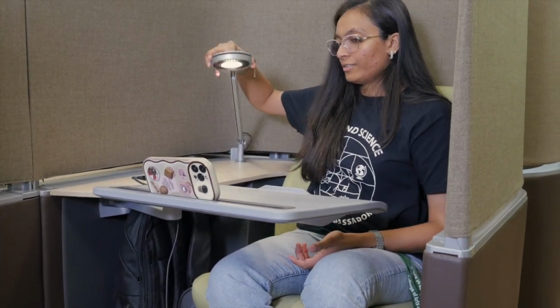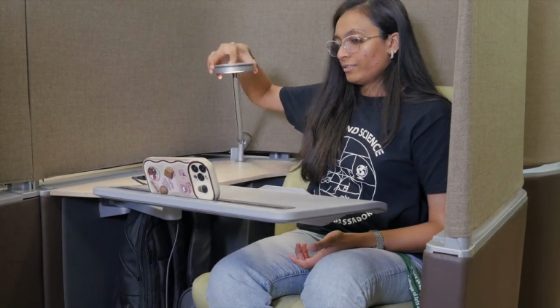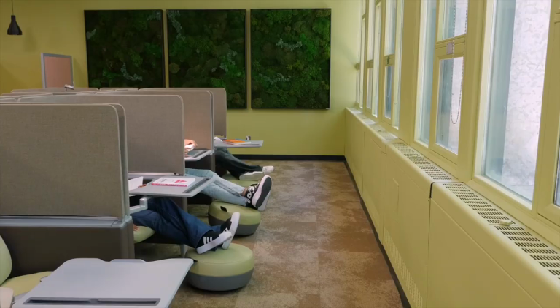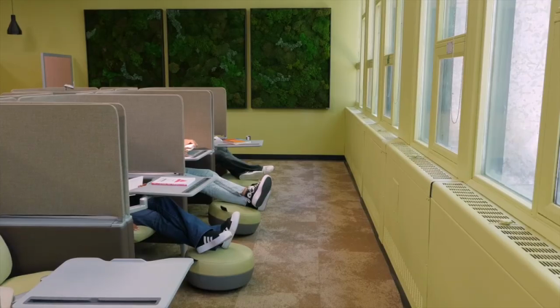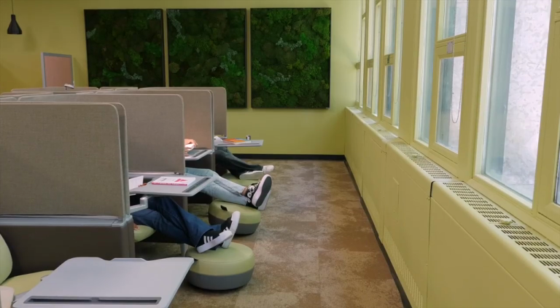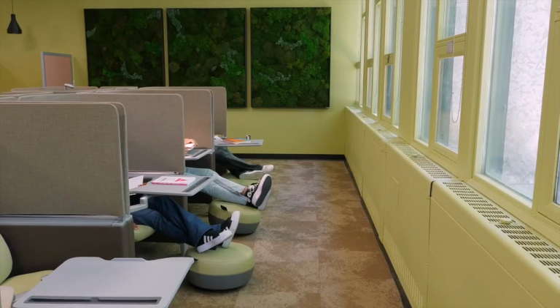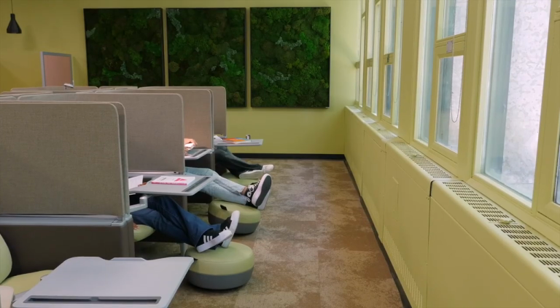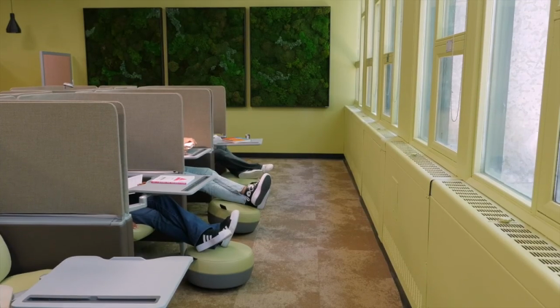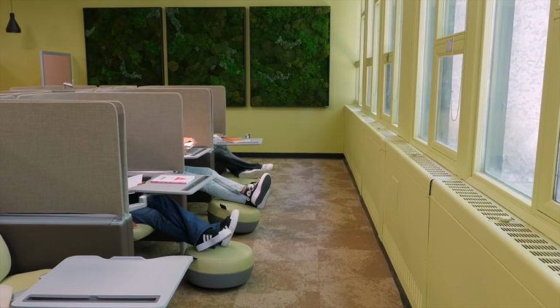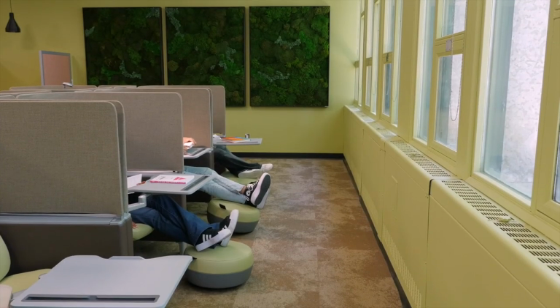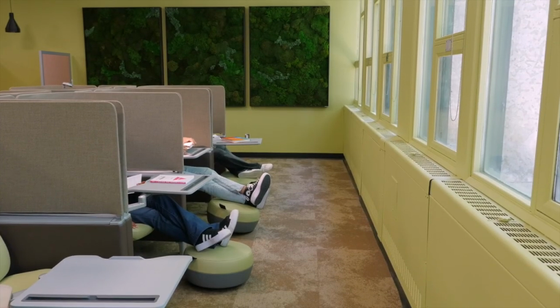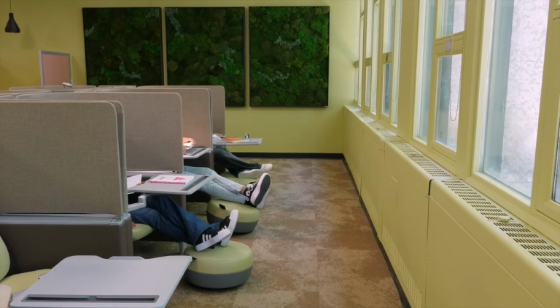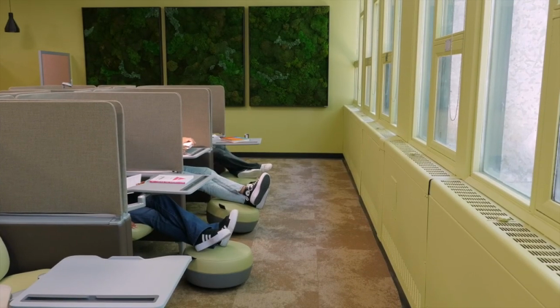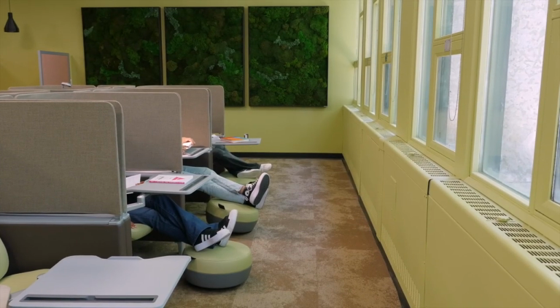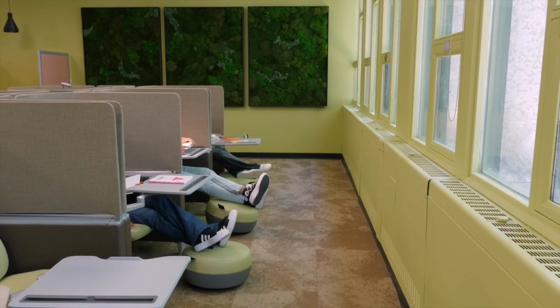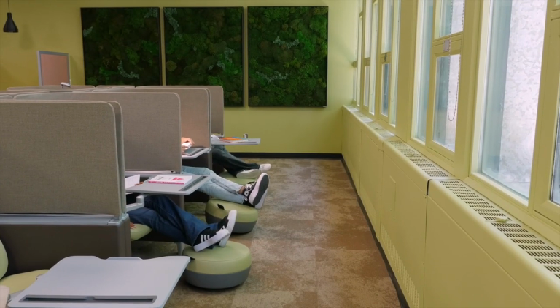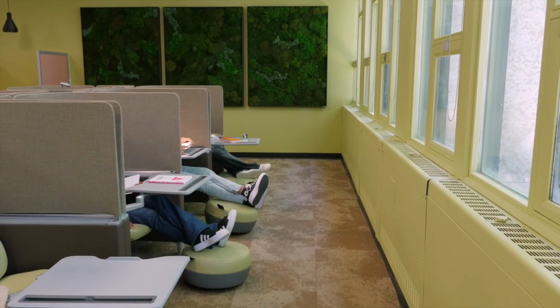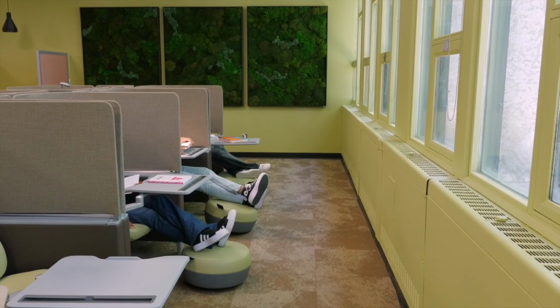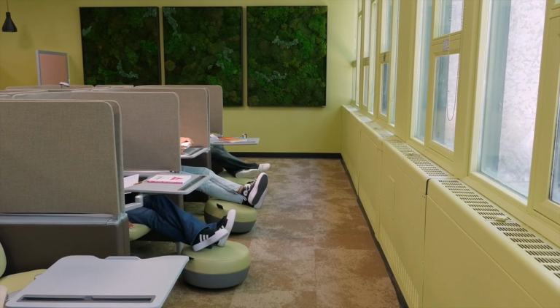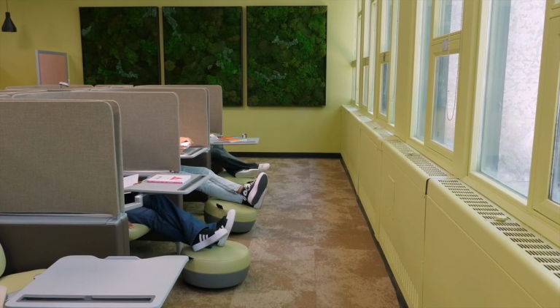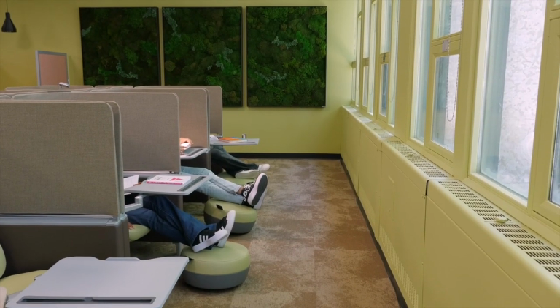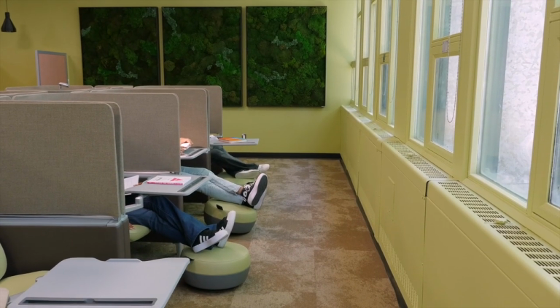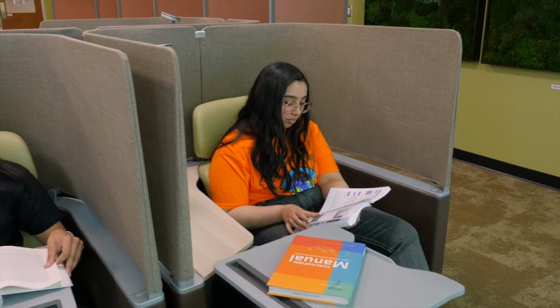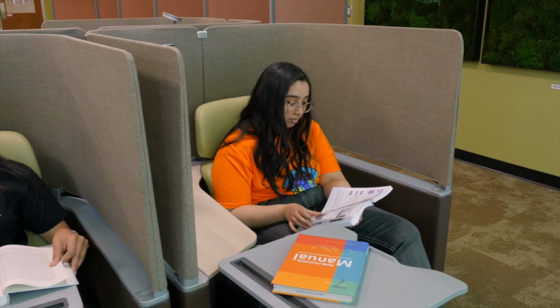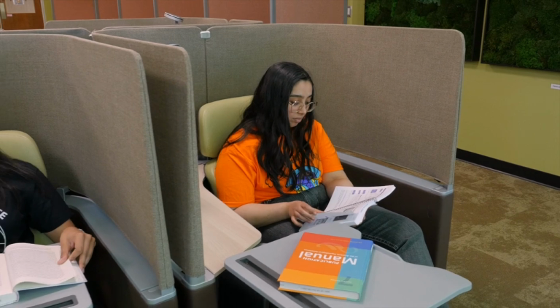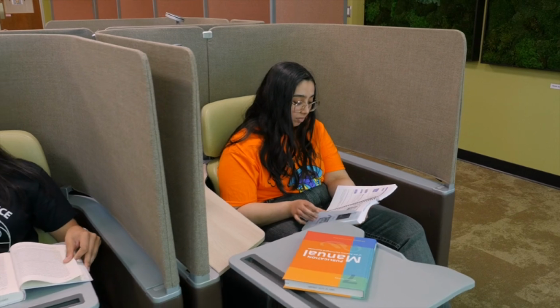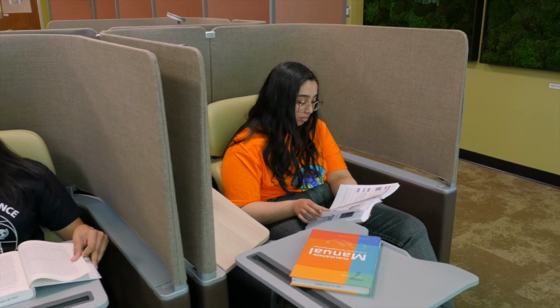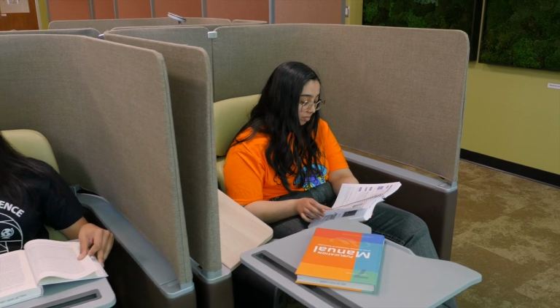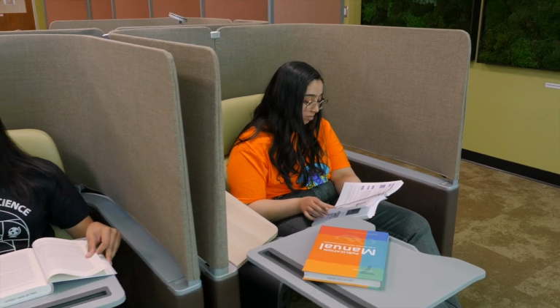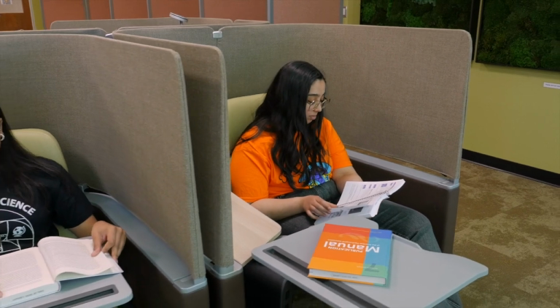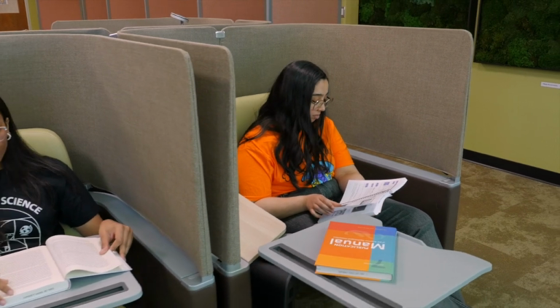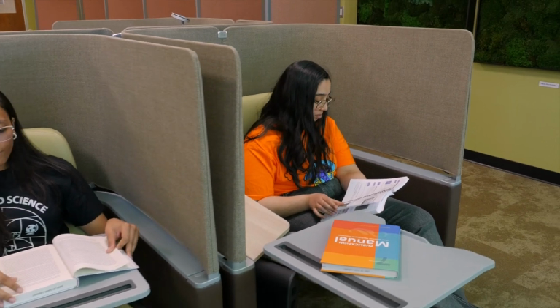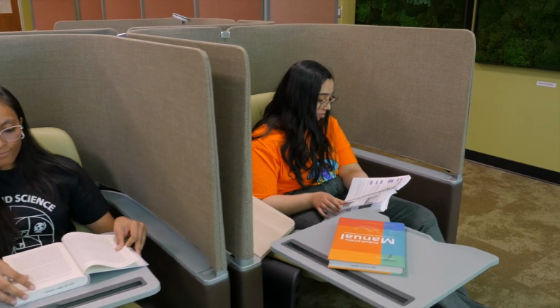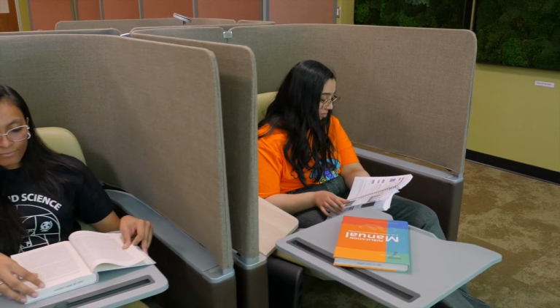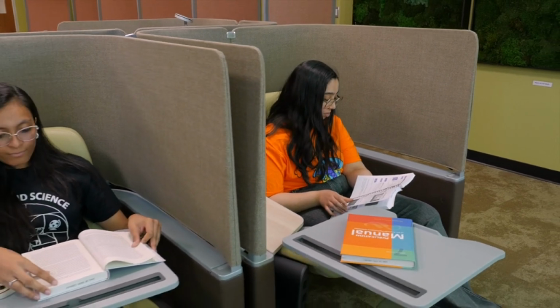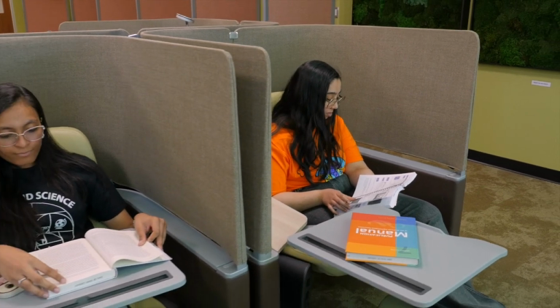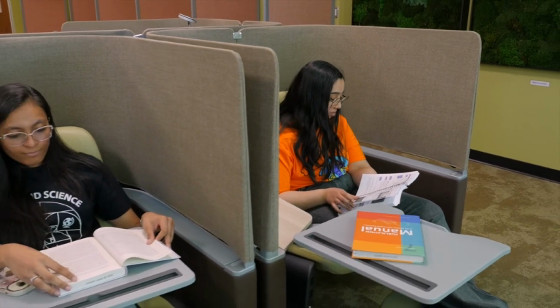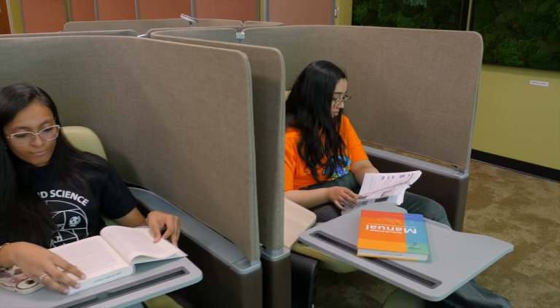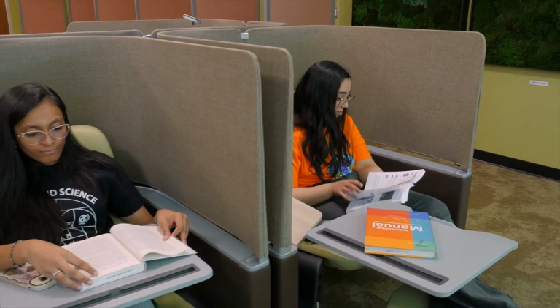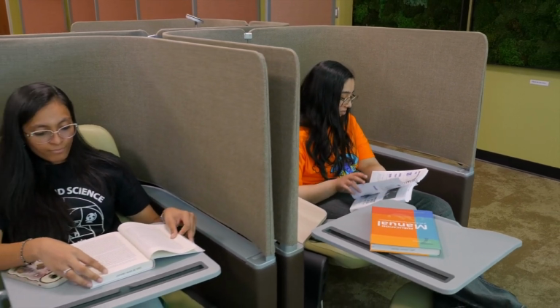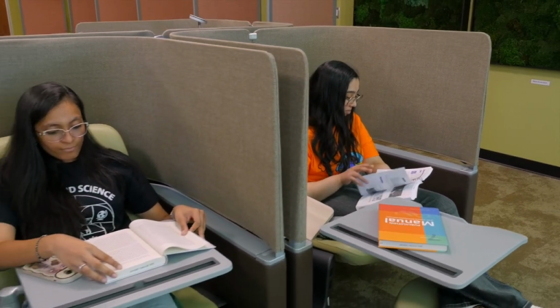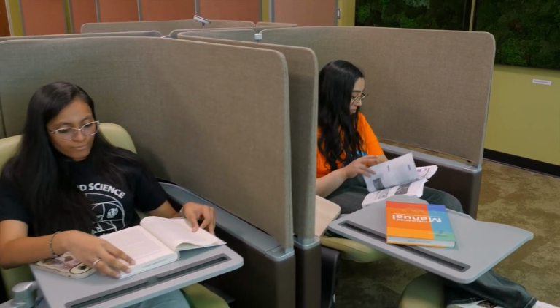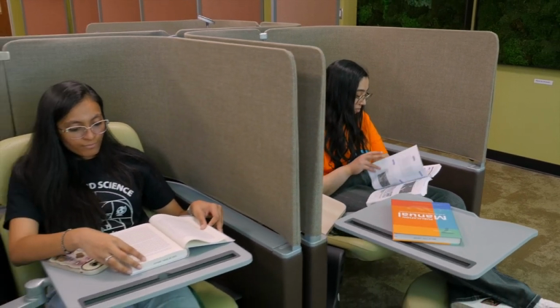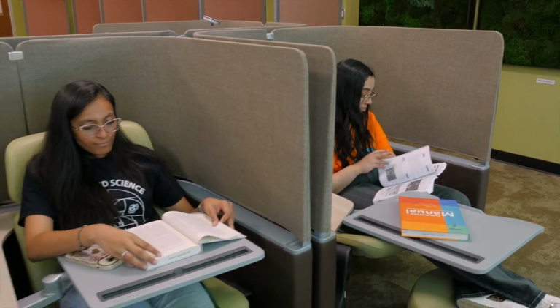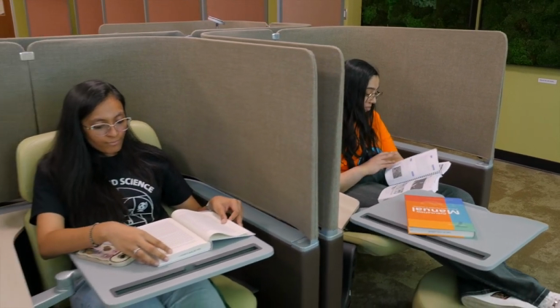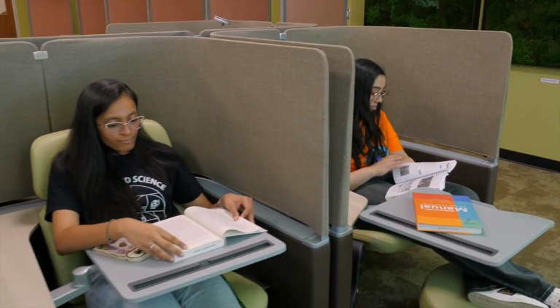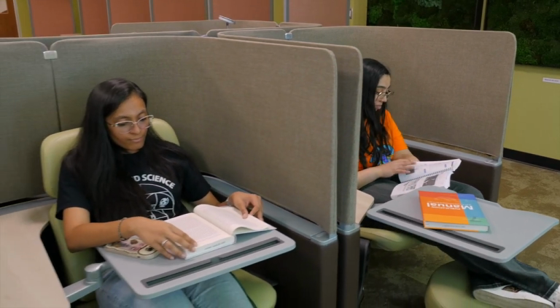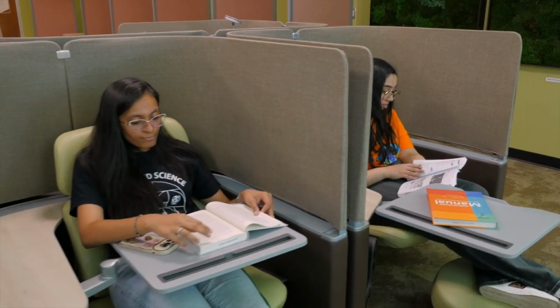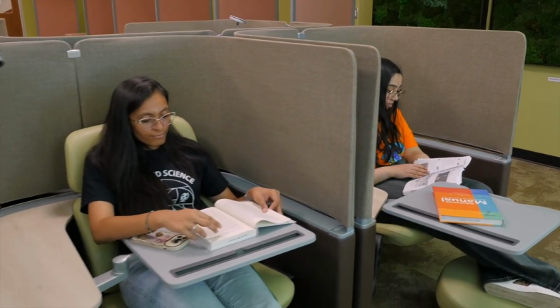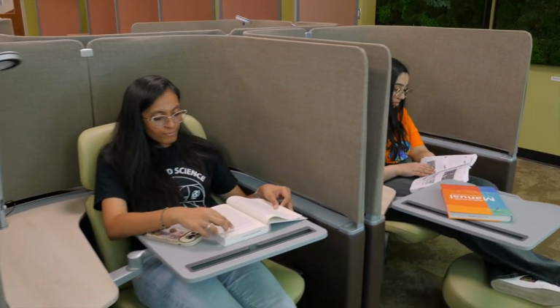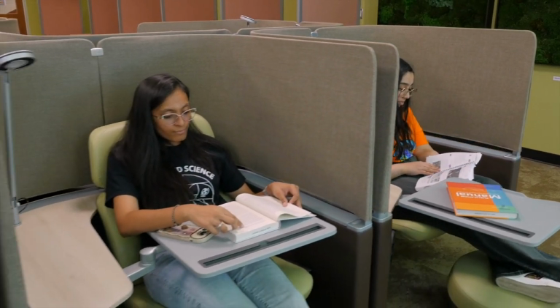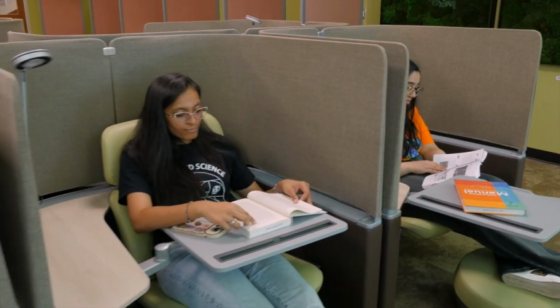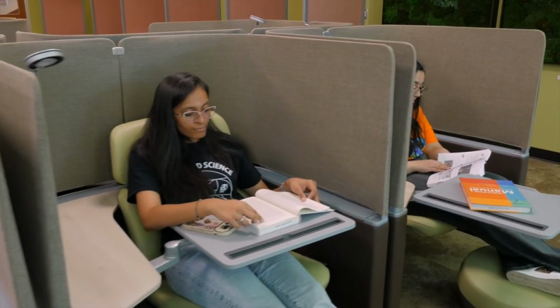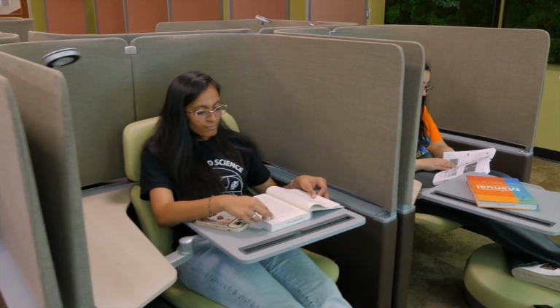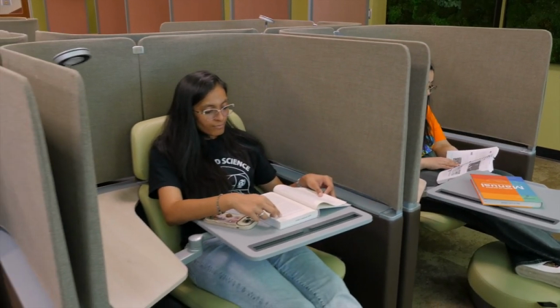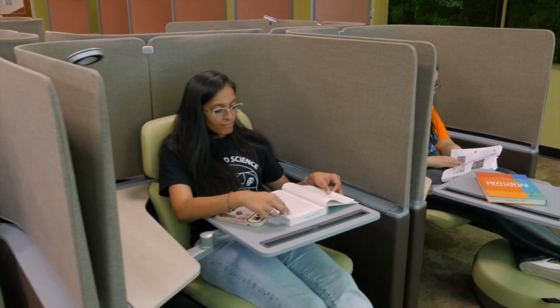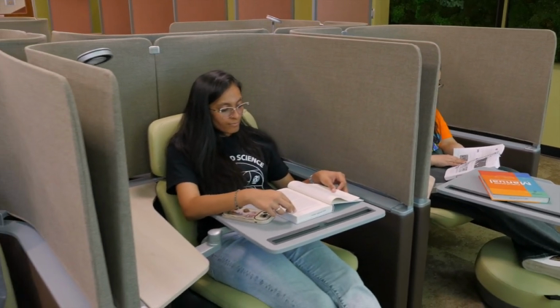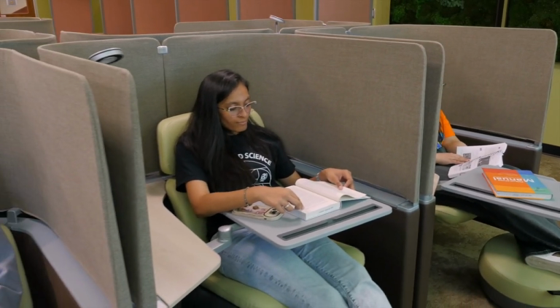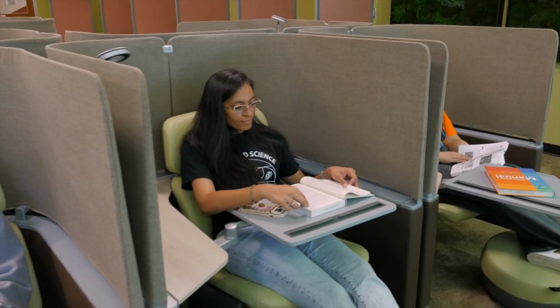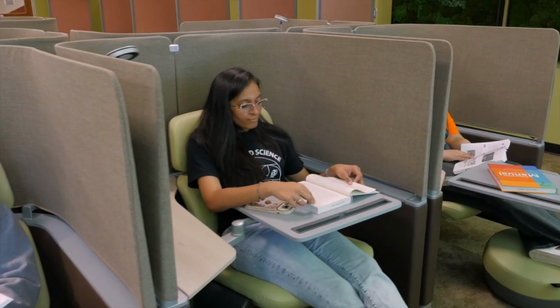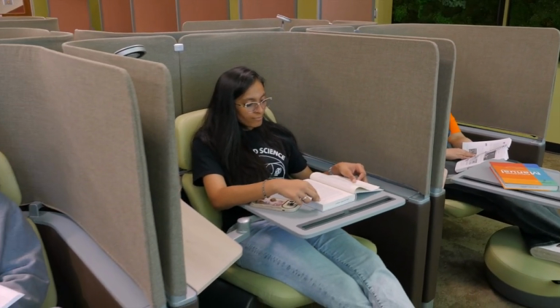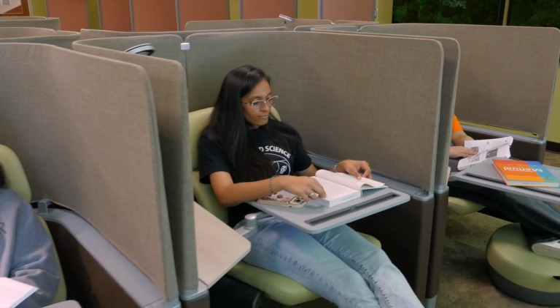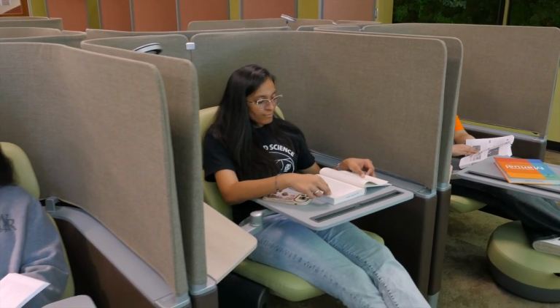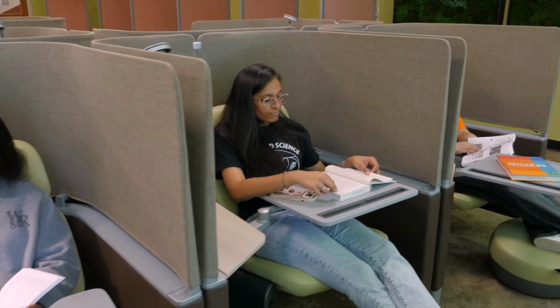Prefer natural light? Our window-facing study loungers give you a serene view while you work.